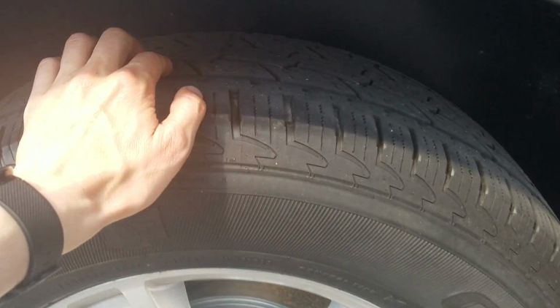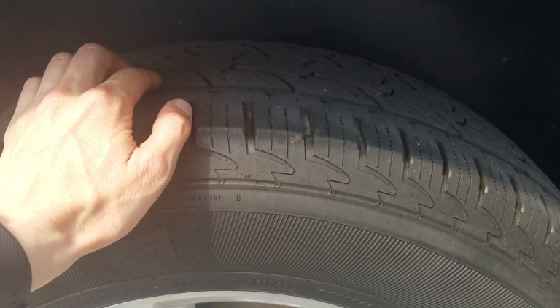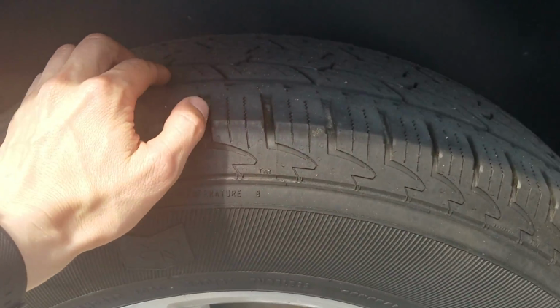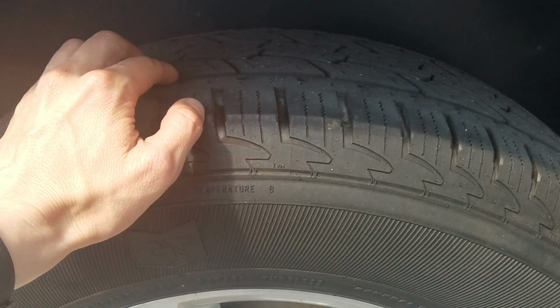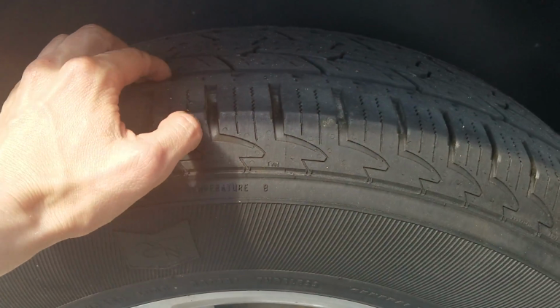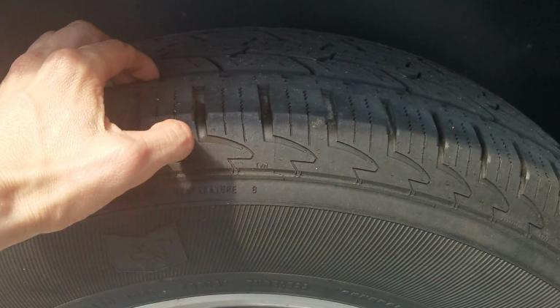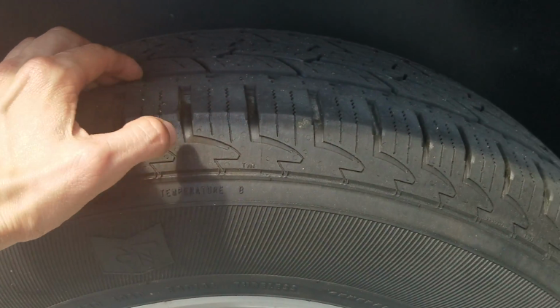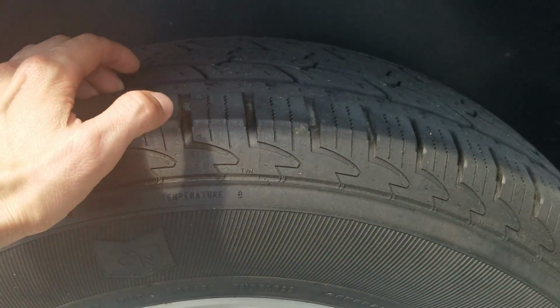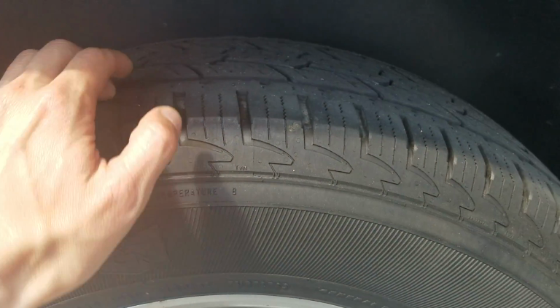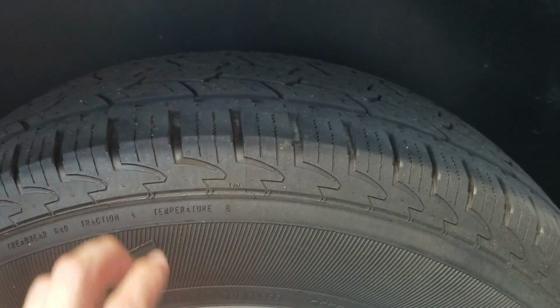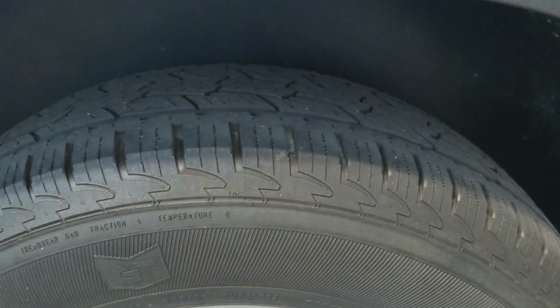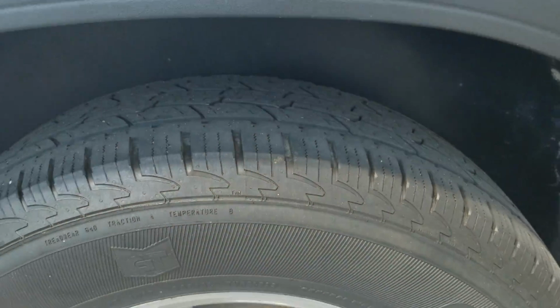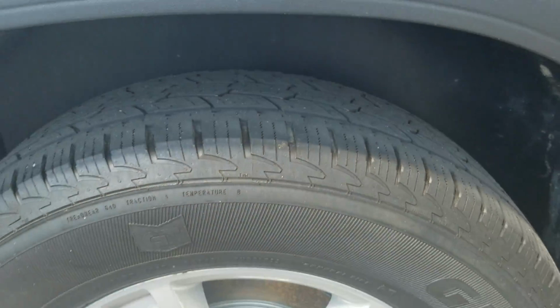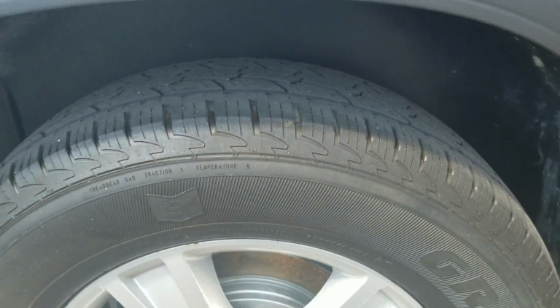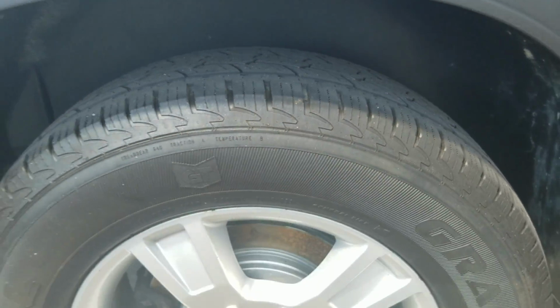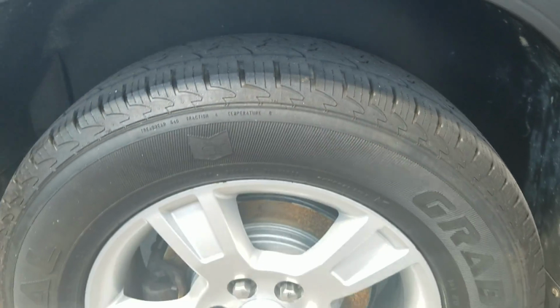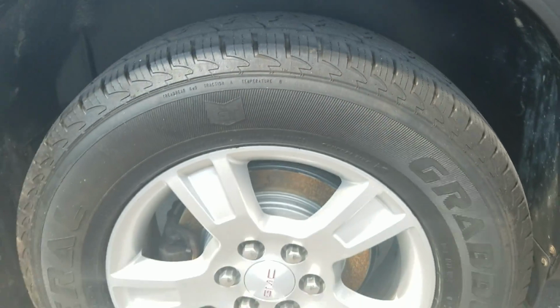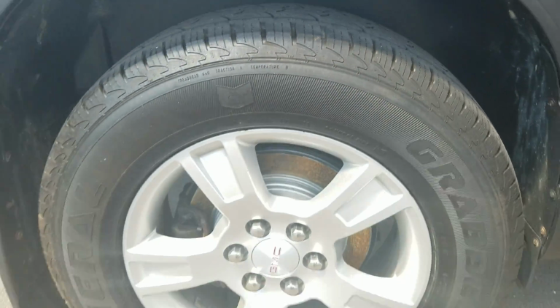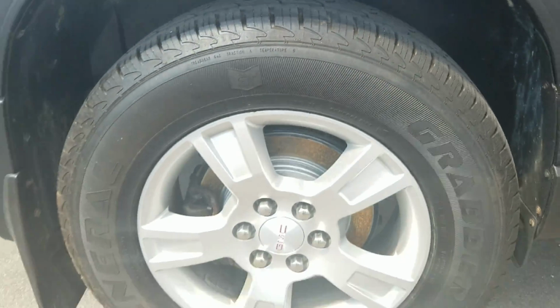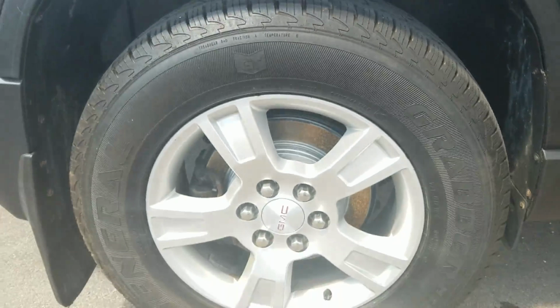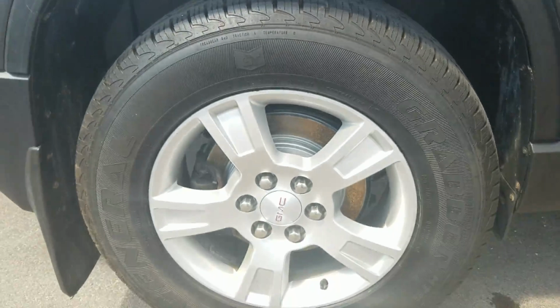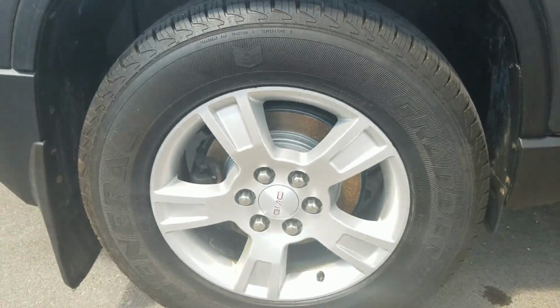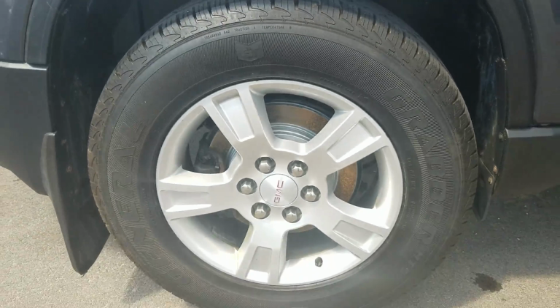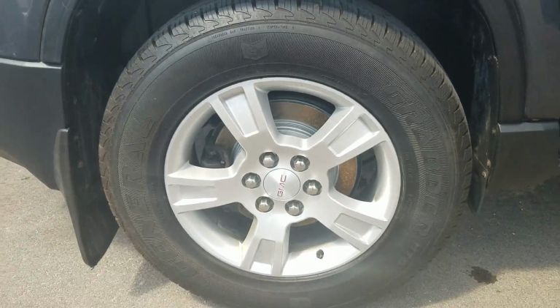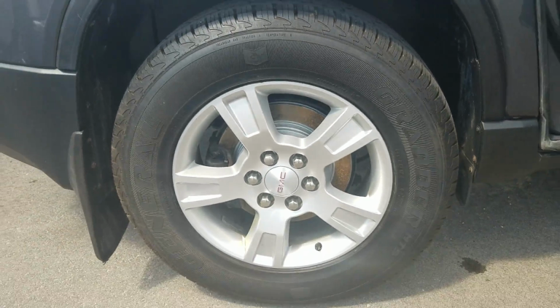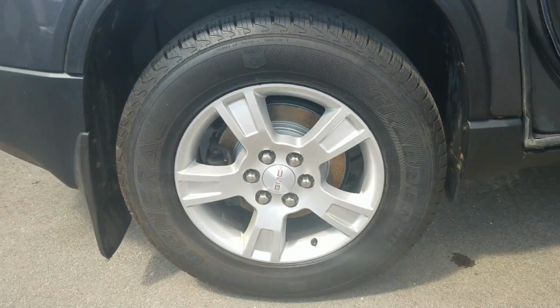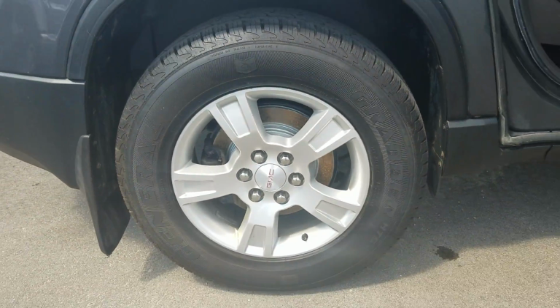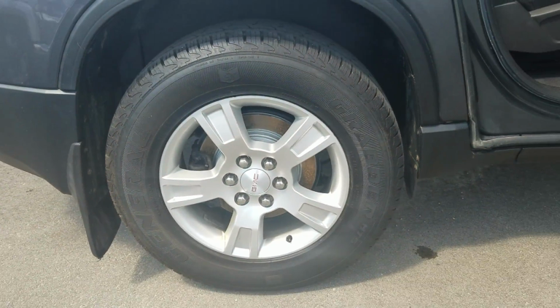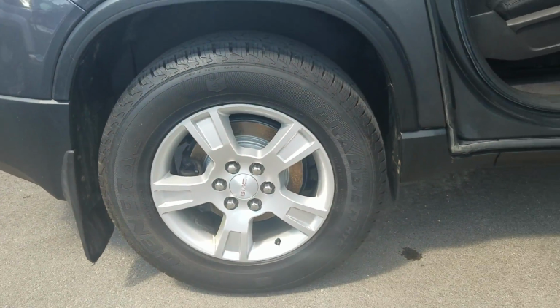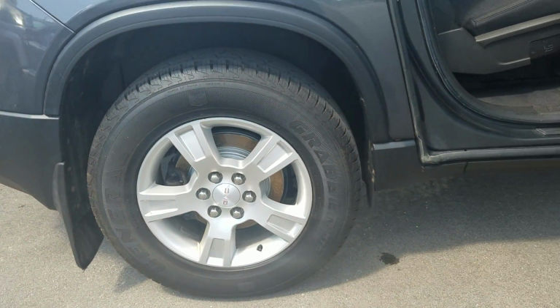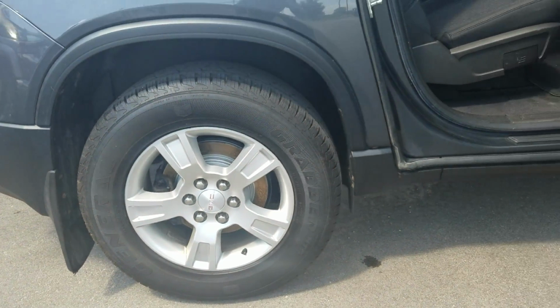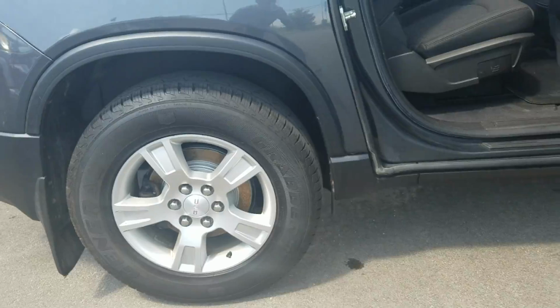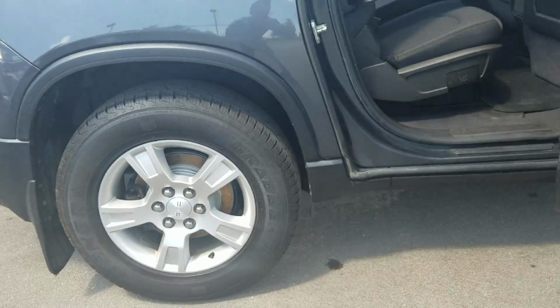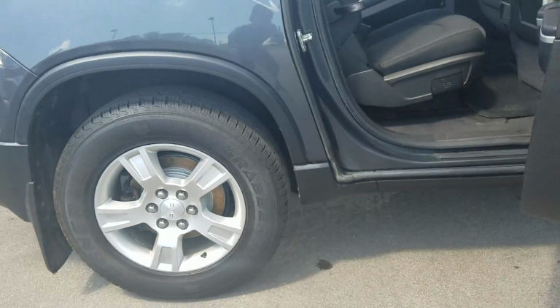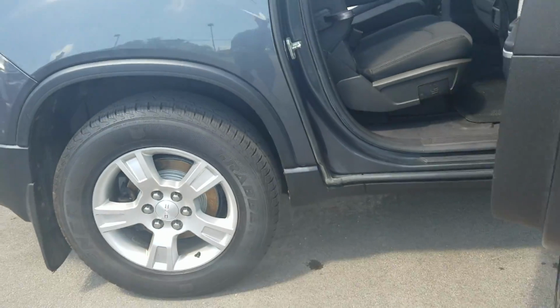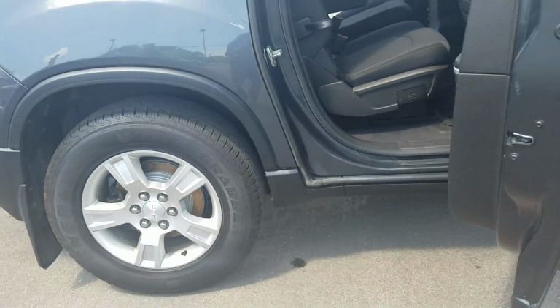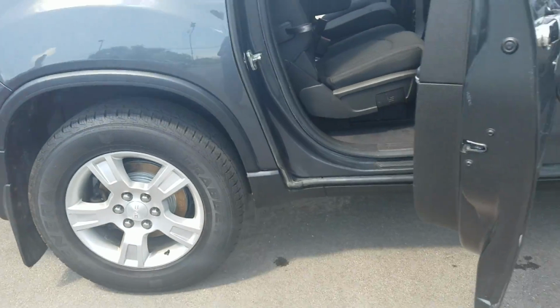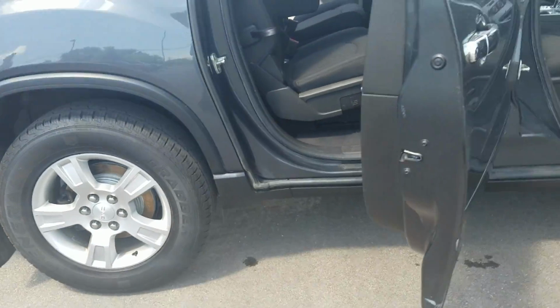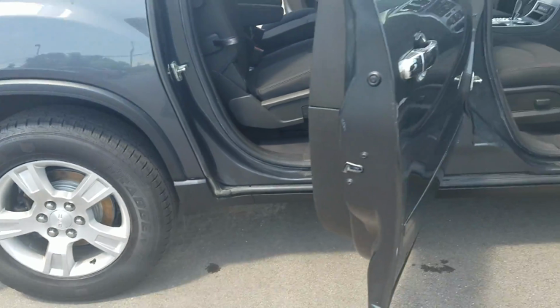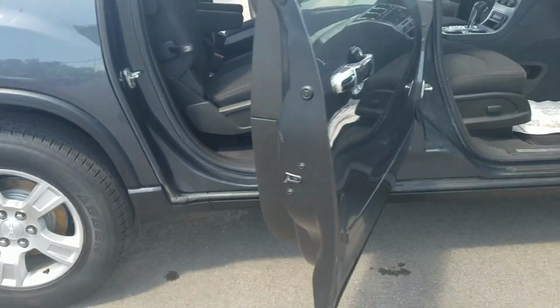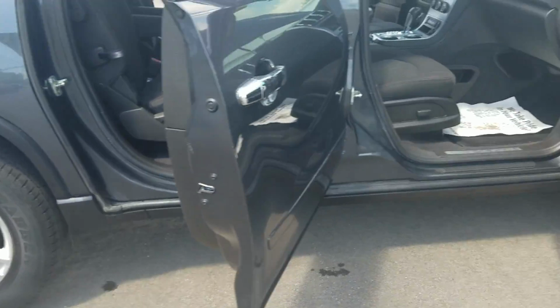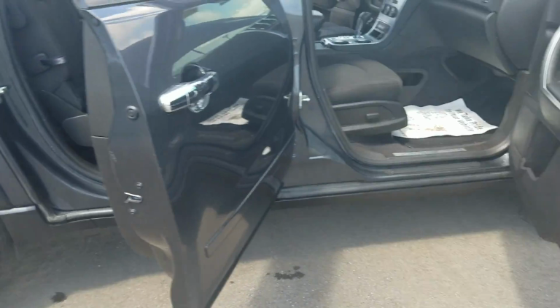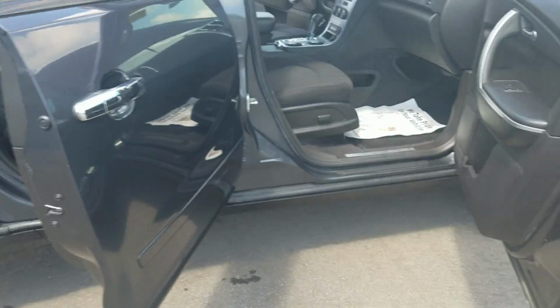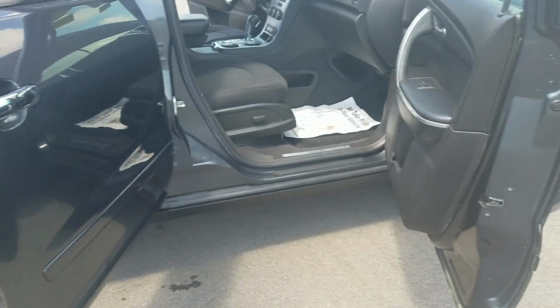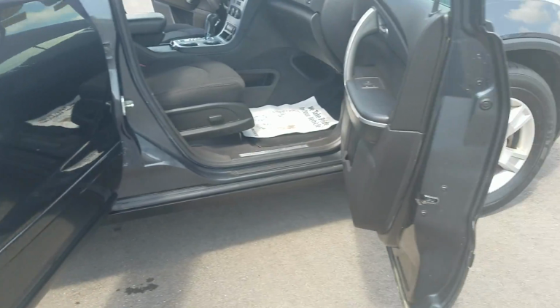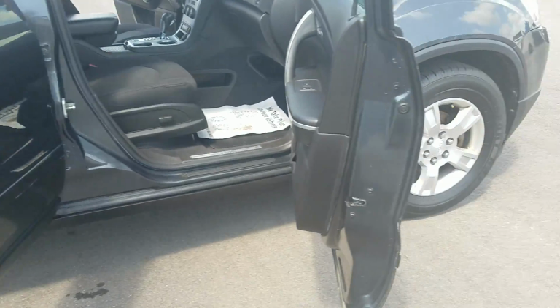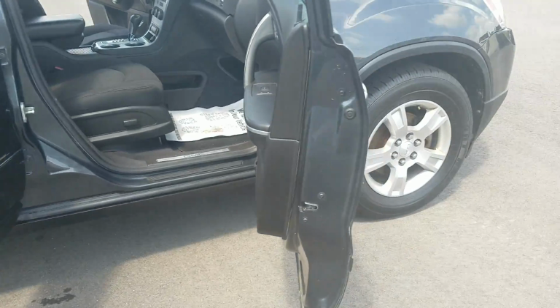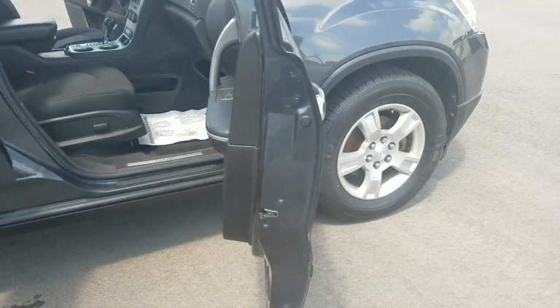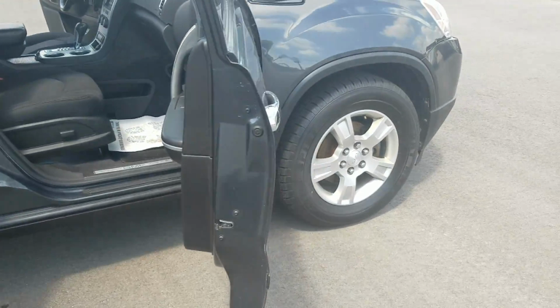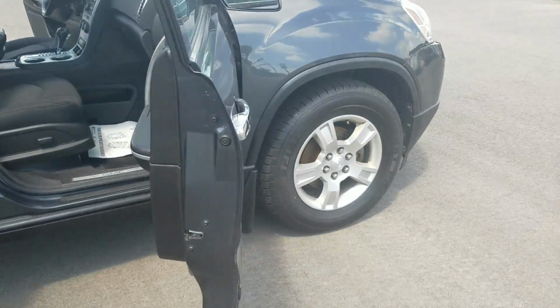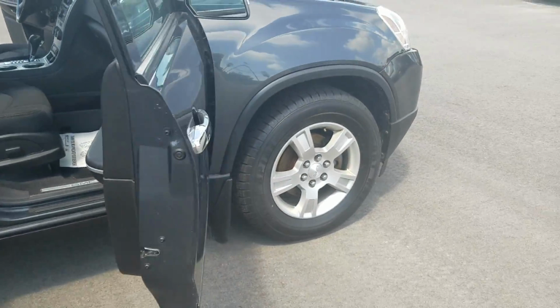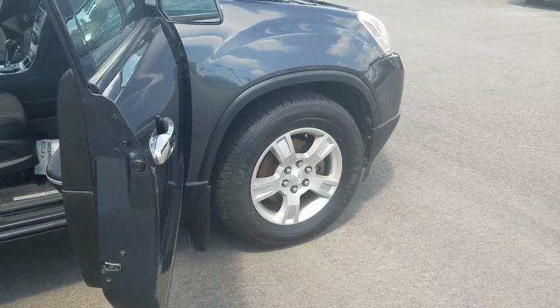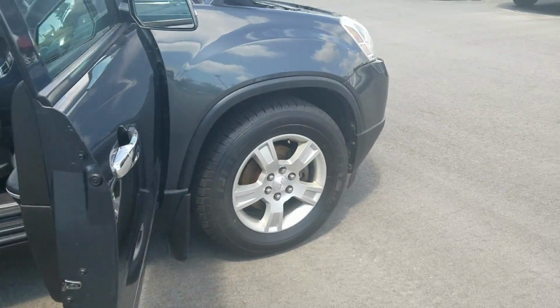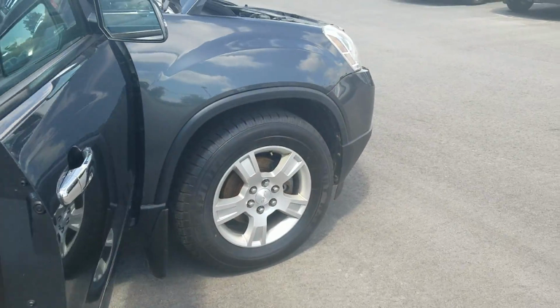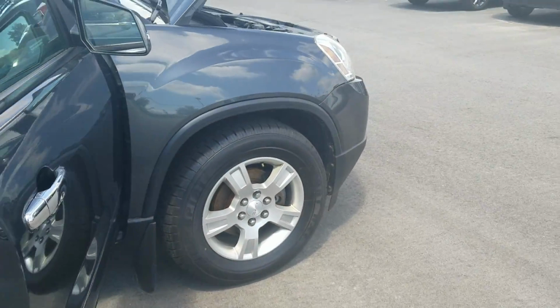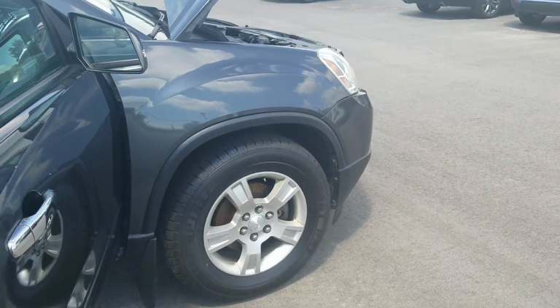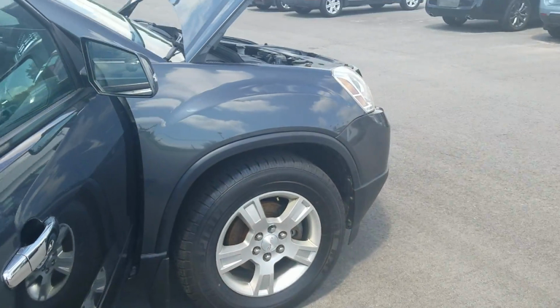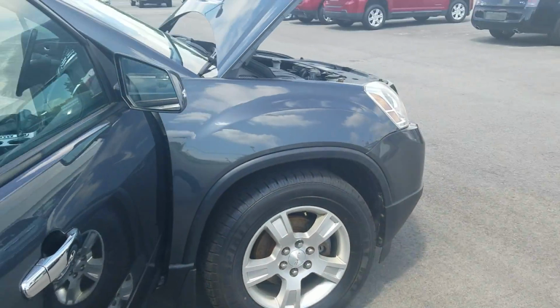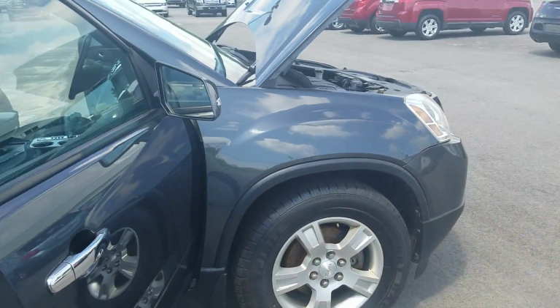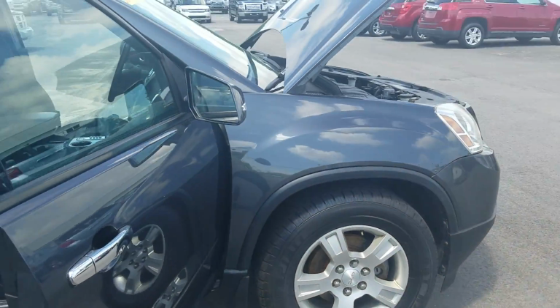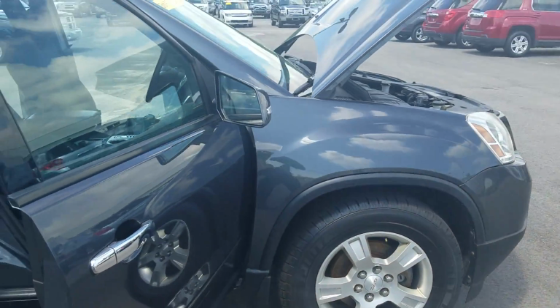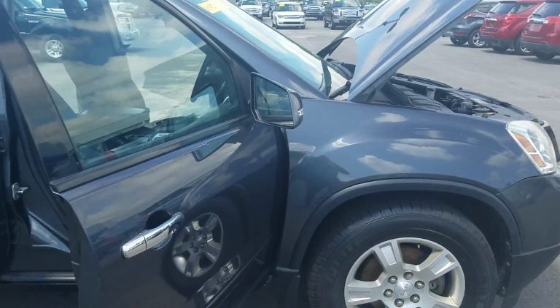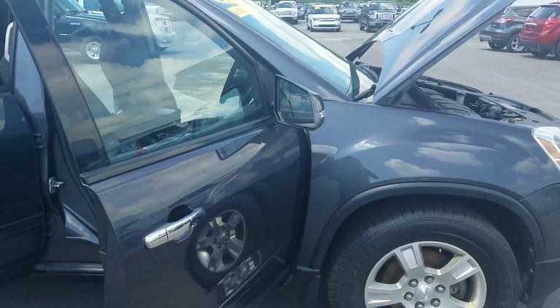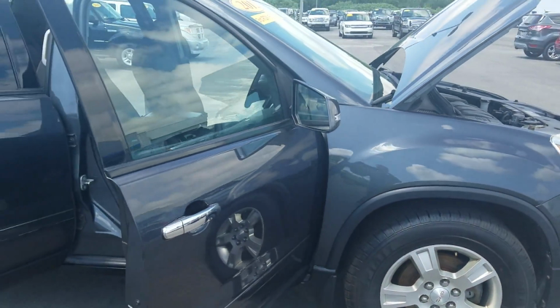Pretty good tread left on the tire. The rims aren't all pitted out or anything. Alright.